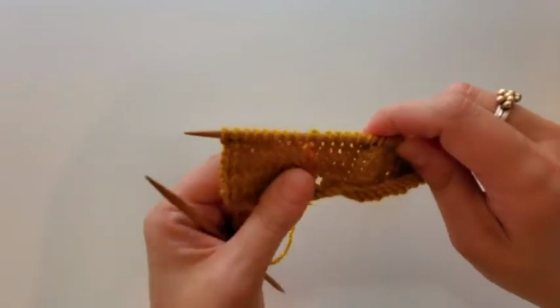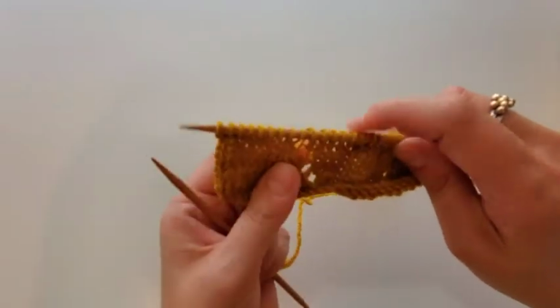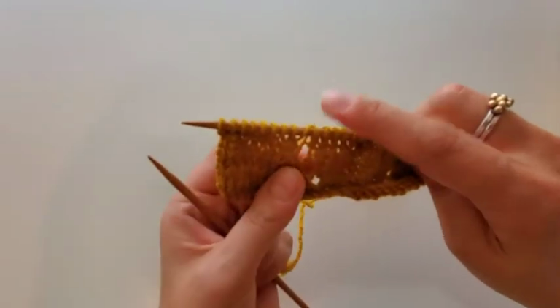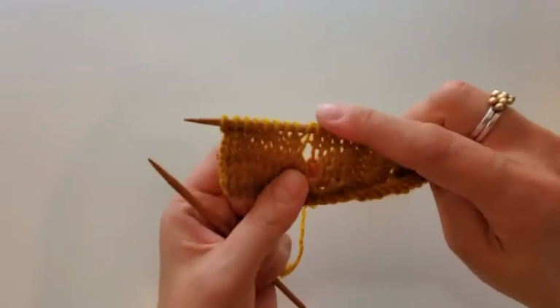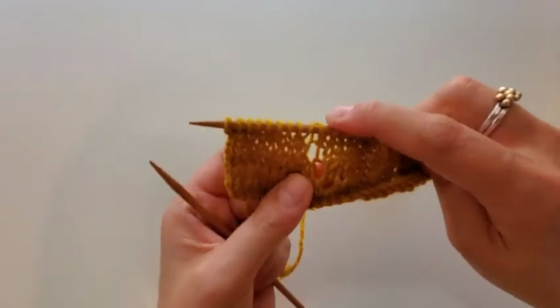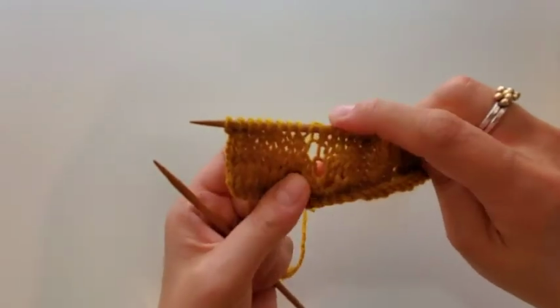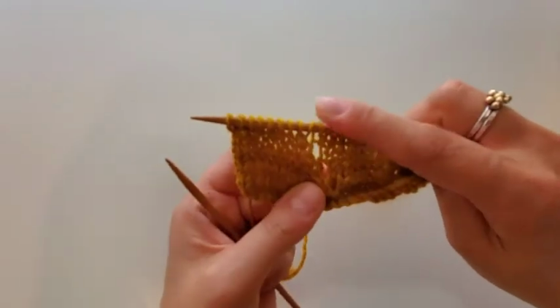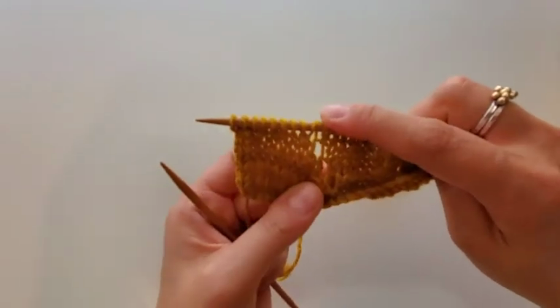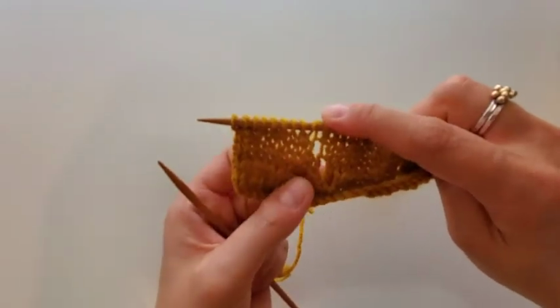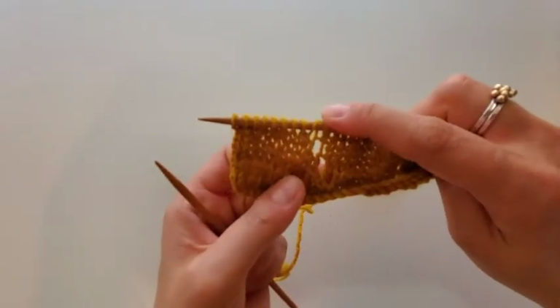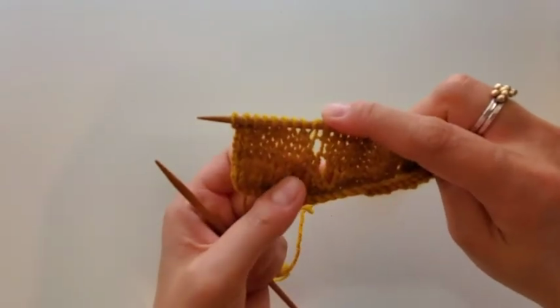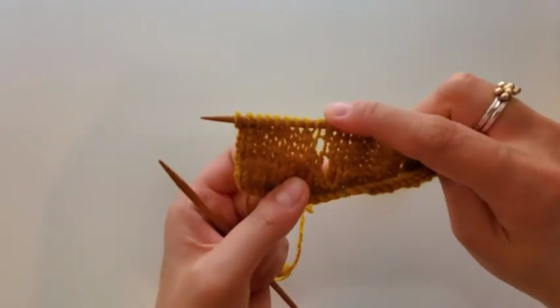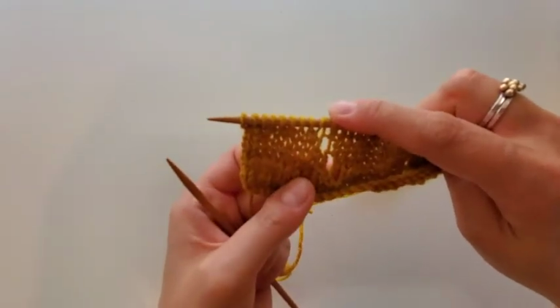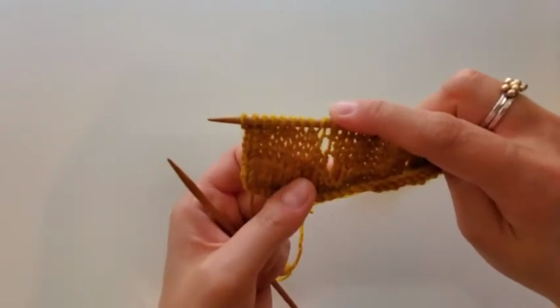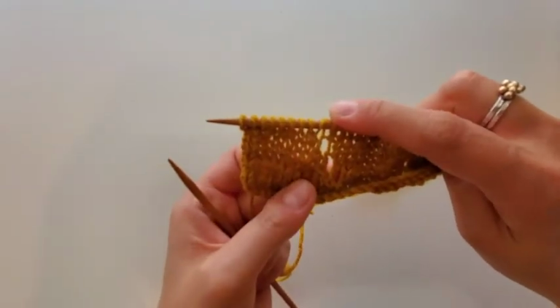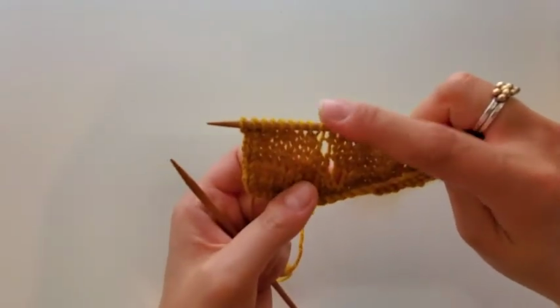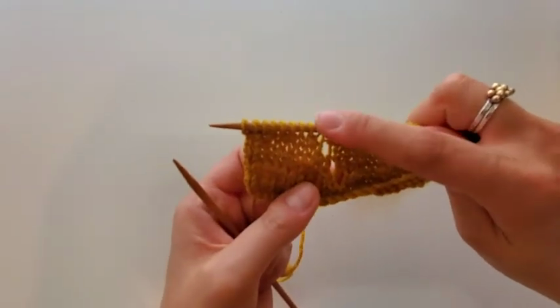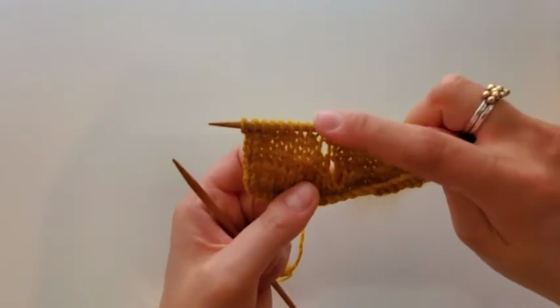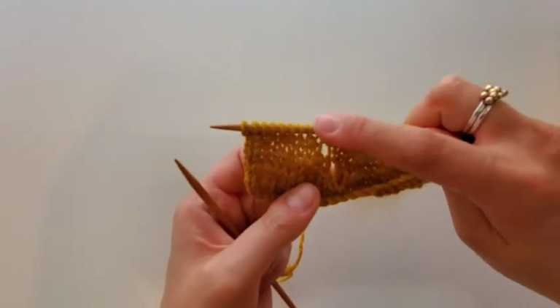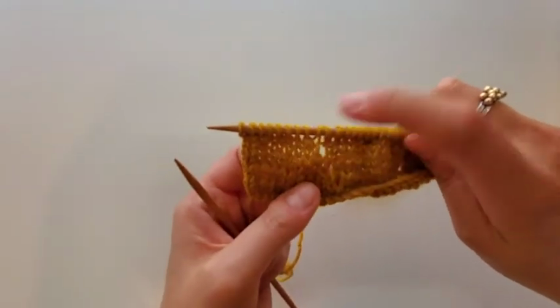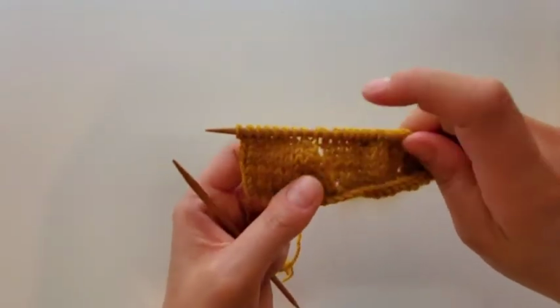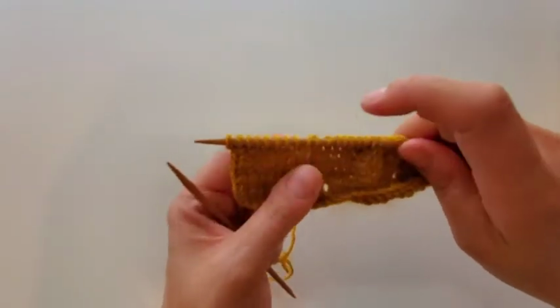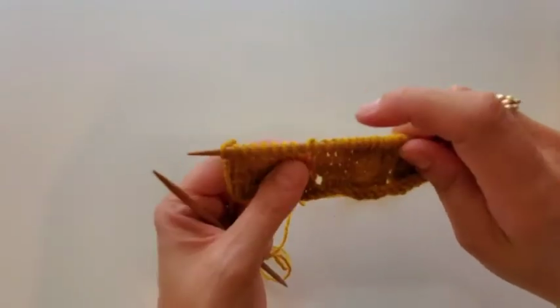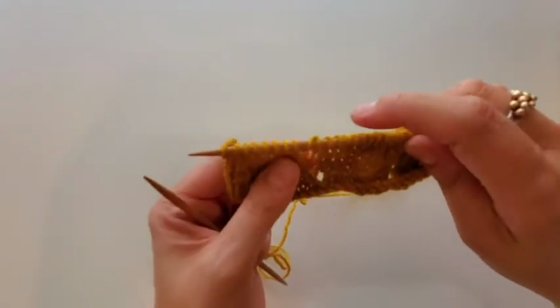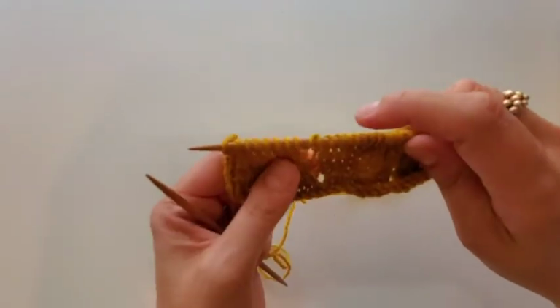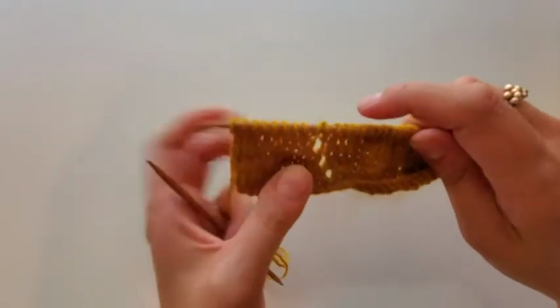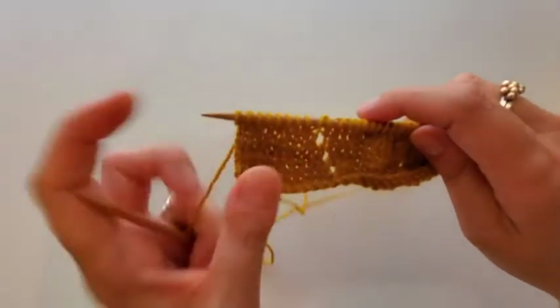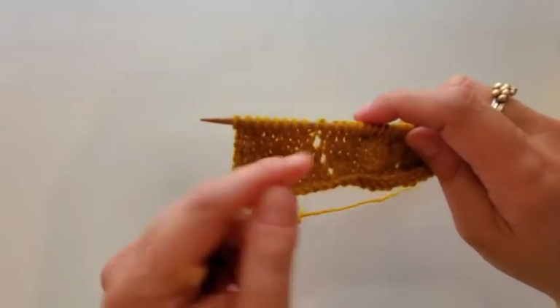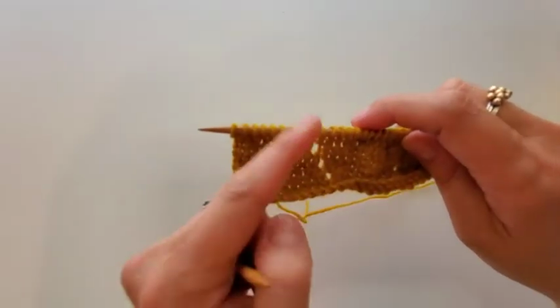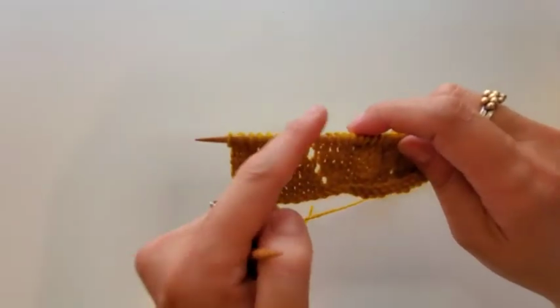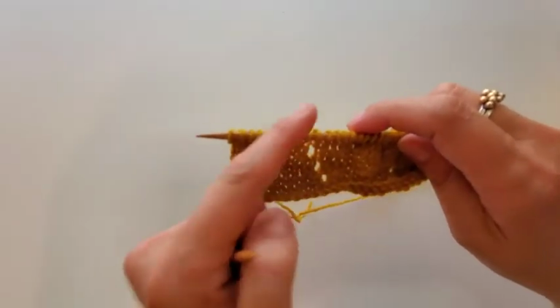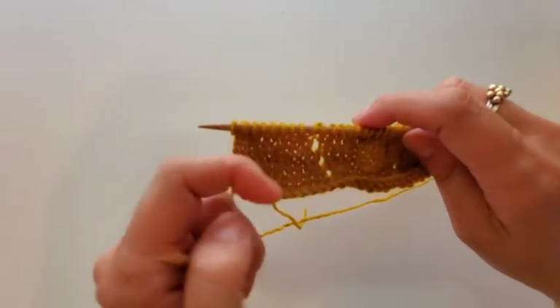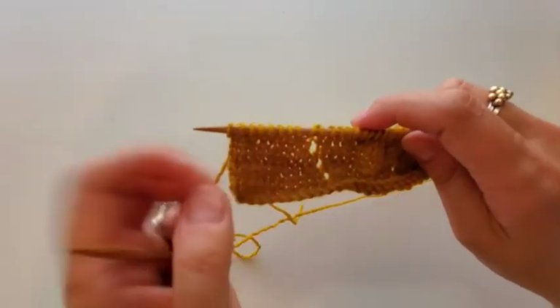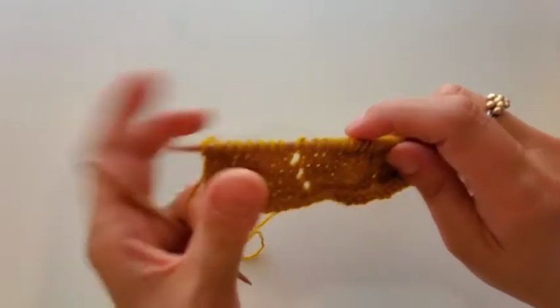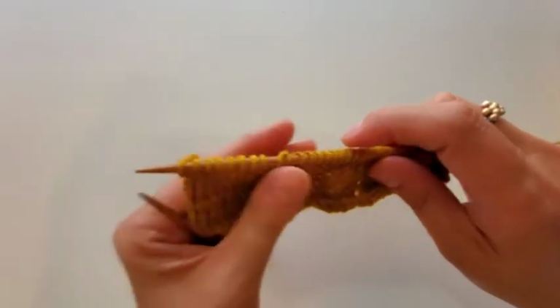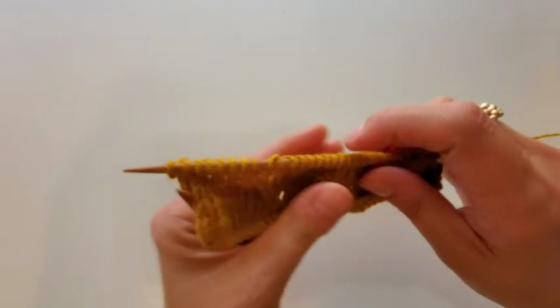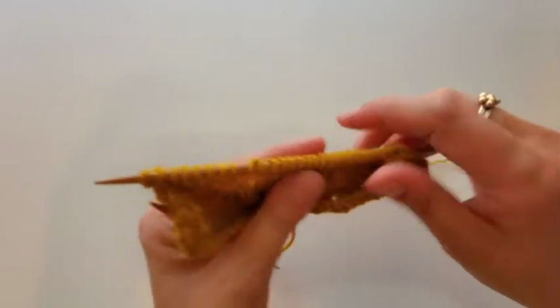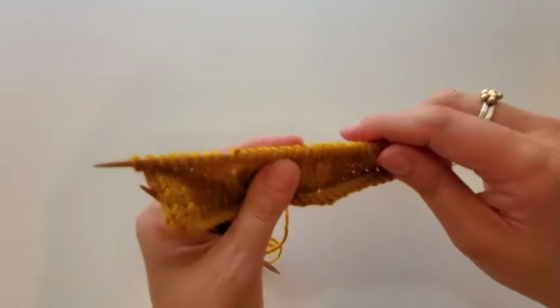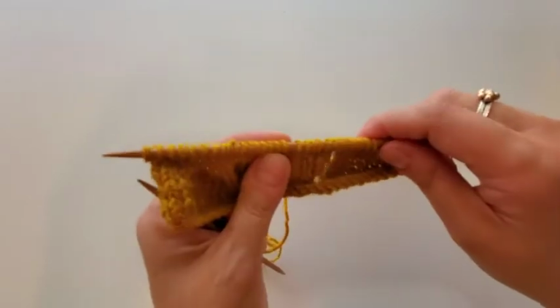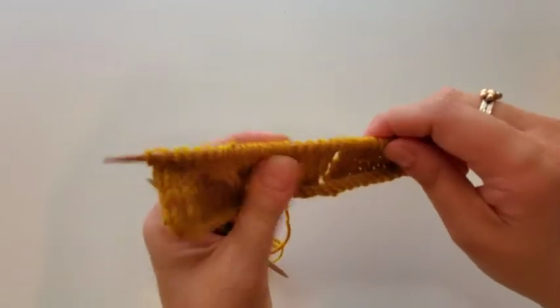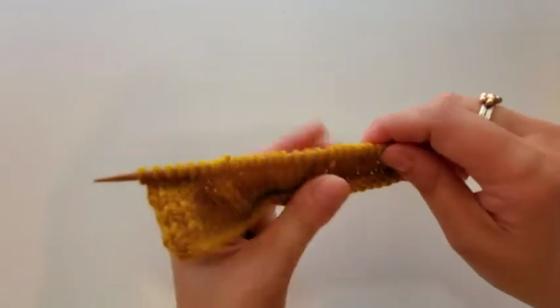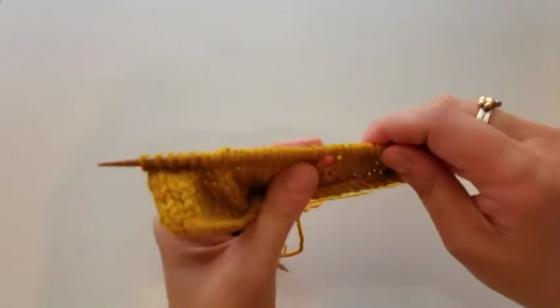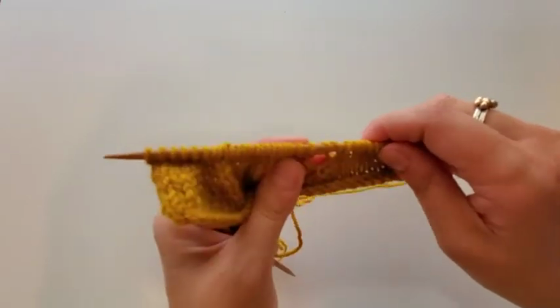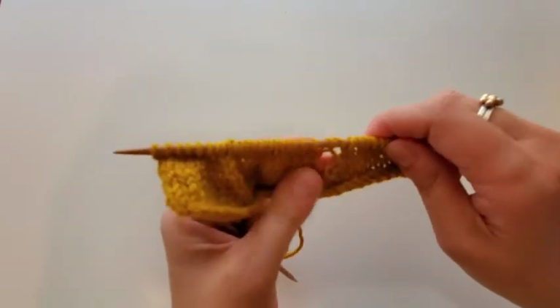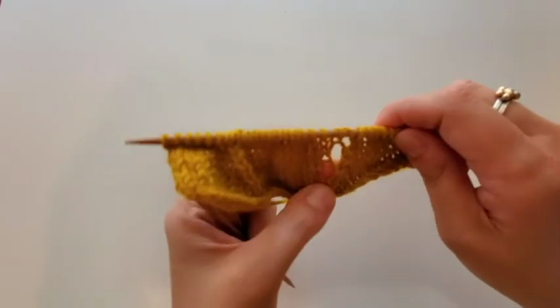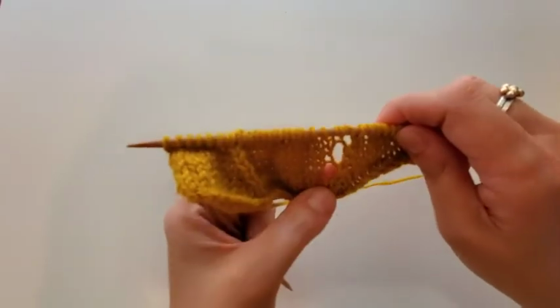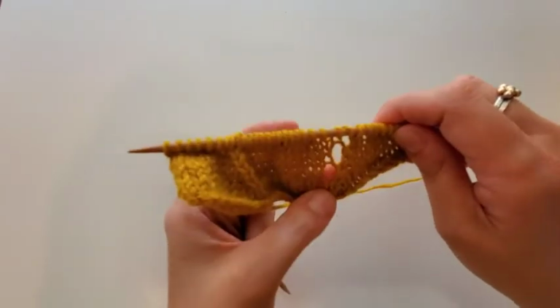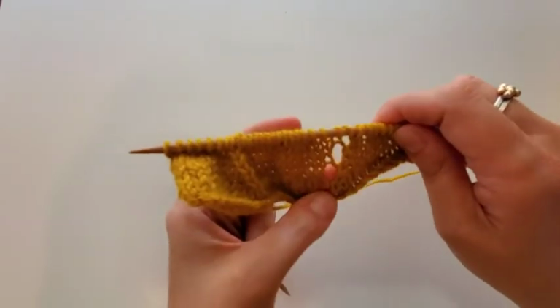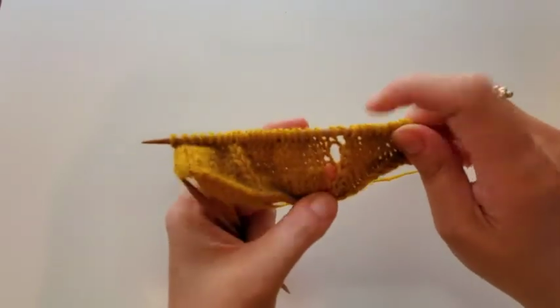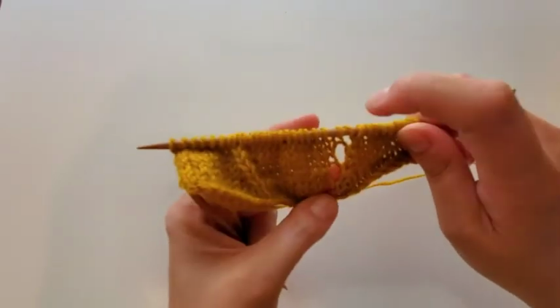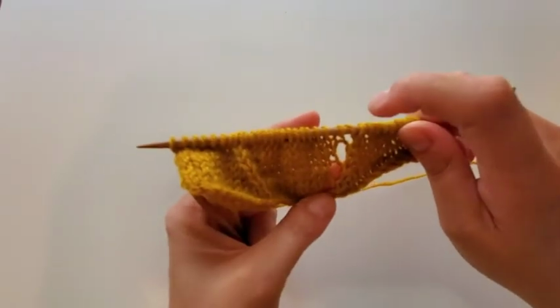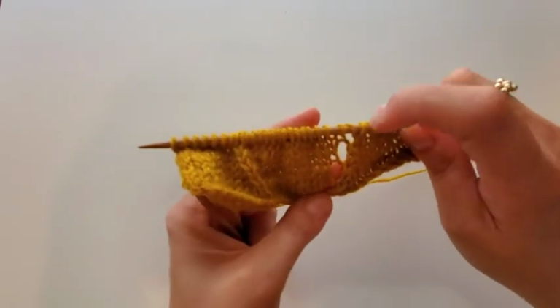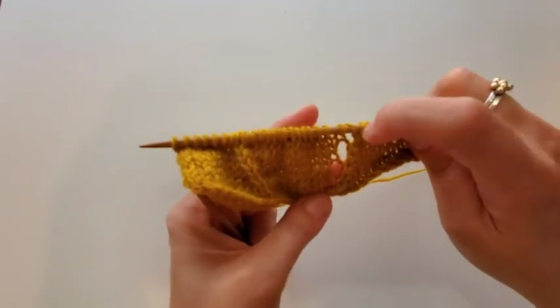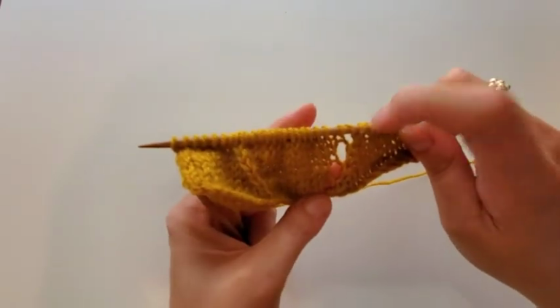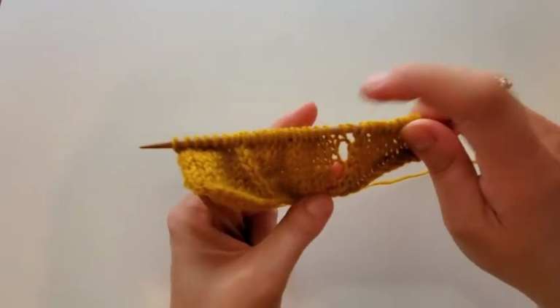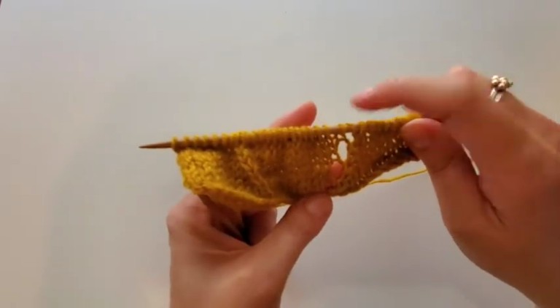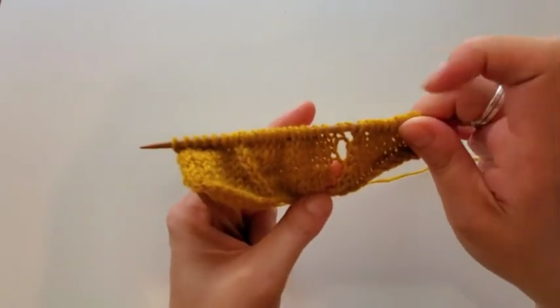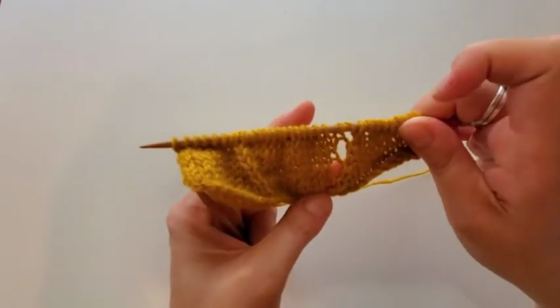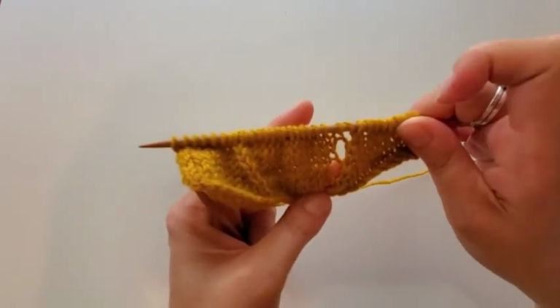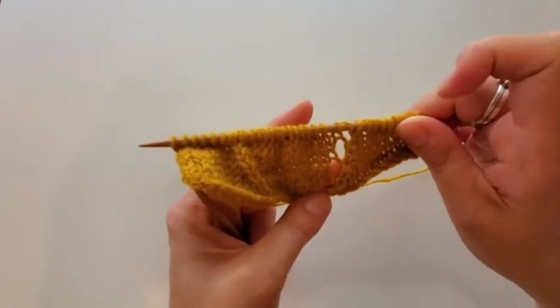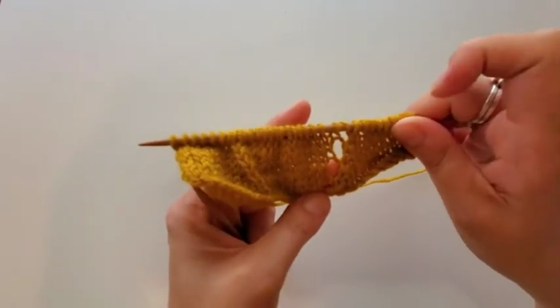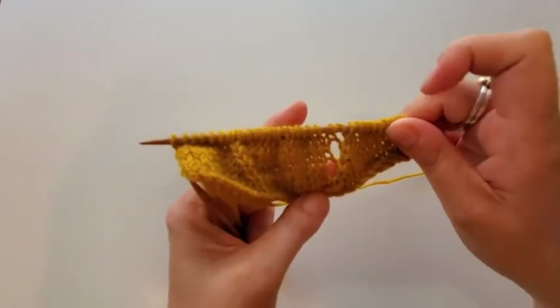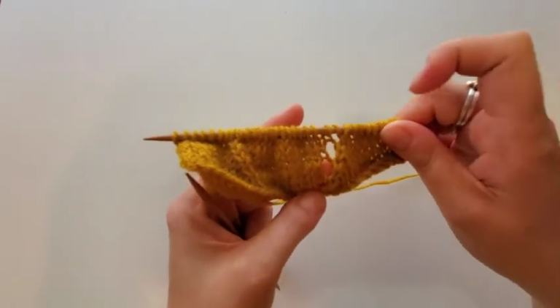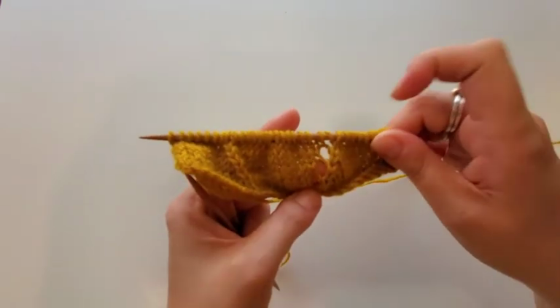So as of right now, this is where it stands. Here's my yarn over wrapped back to front, and here's my yarn over wrapped front to back.